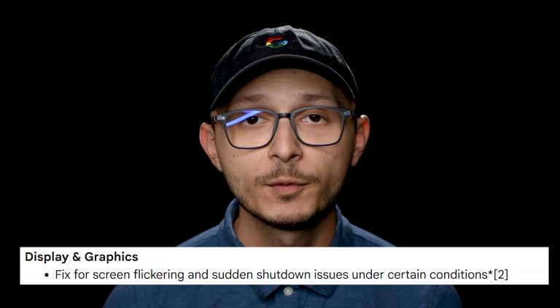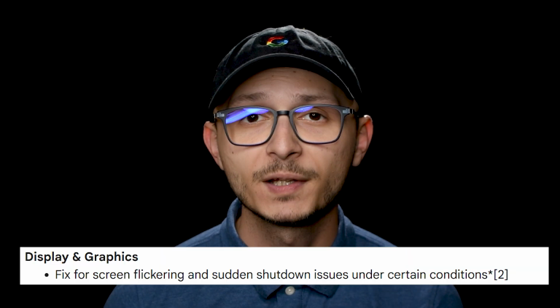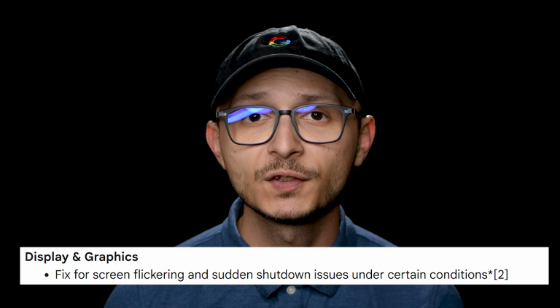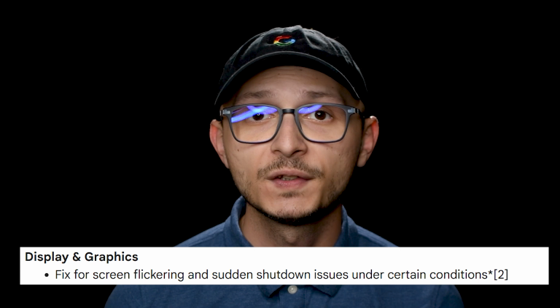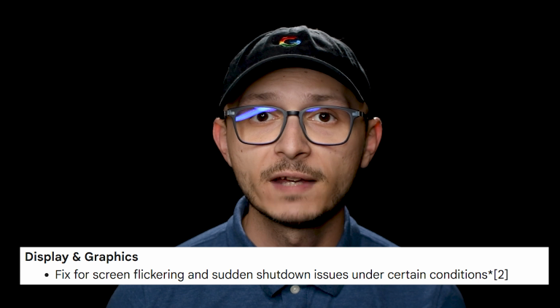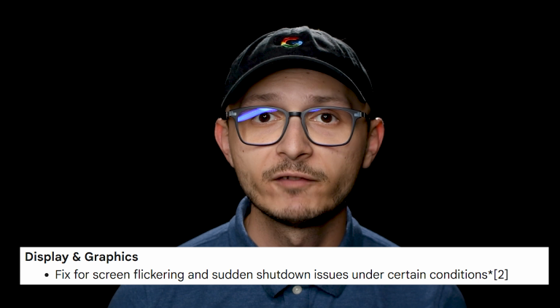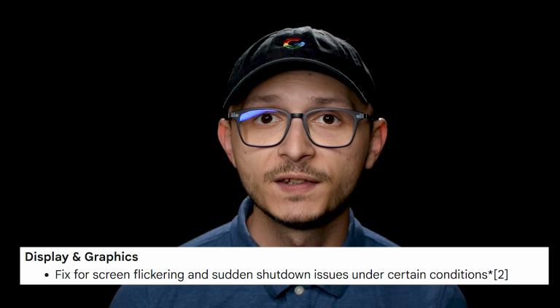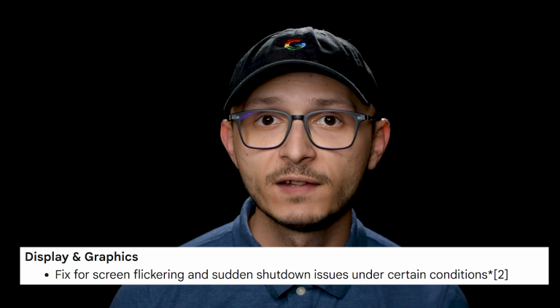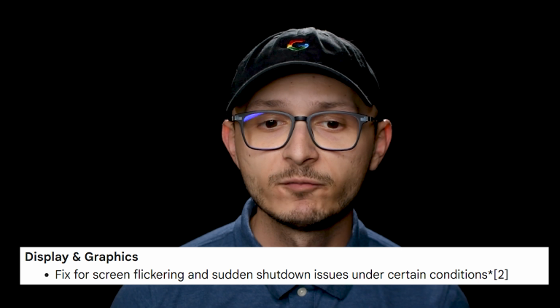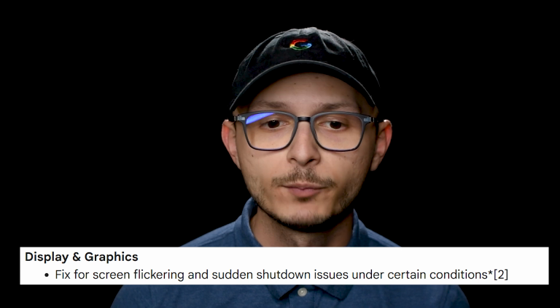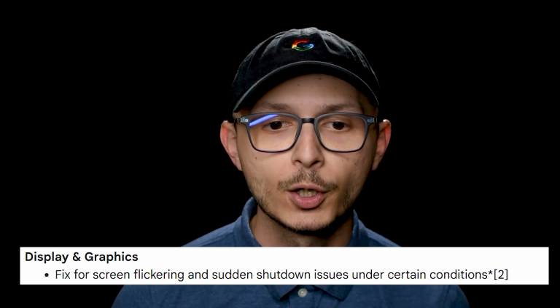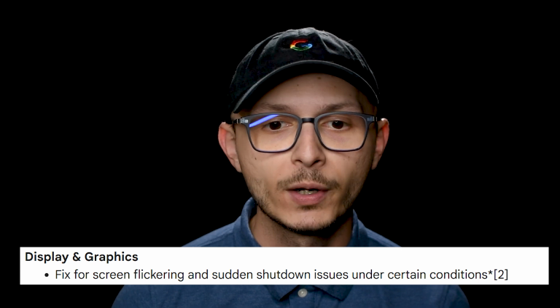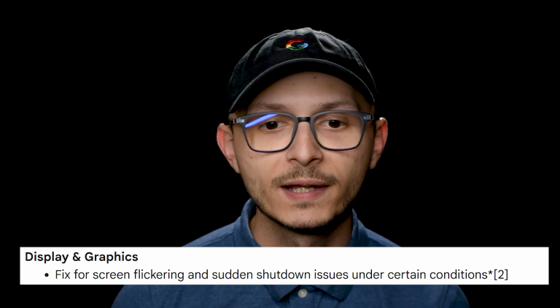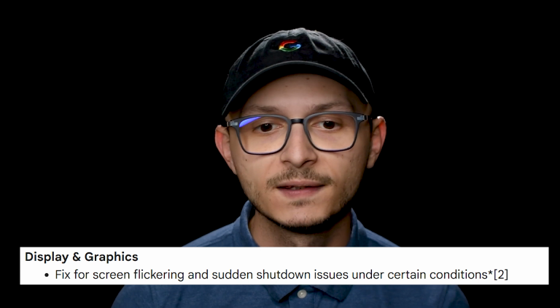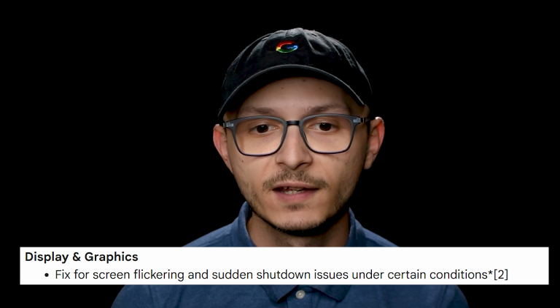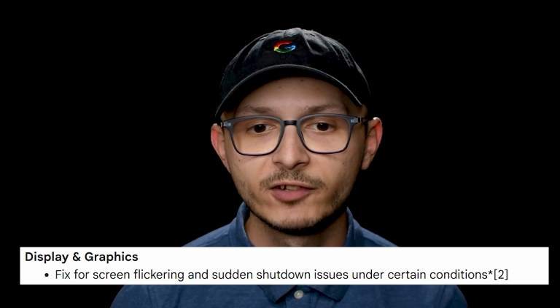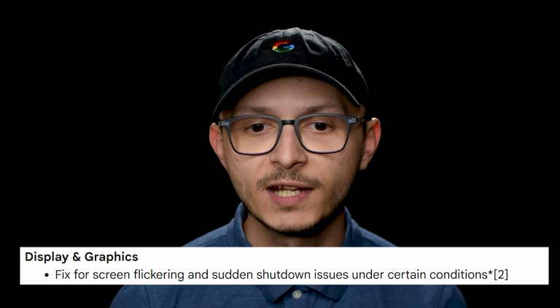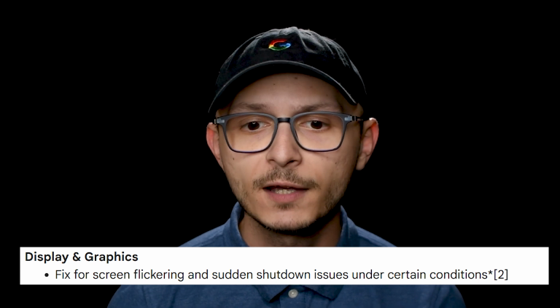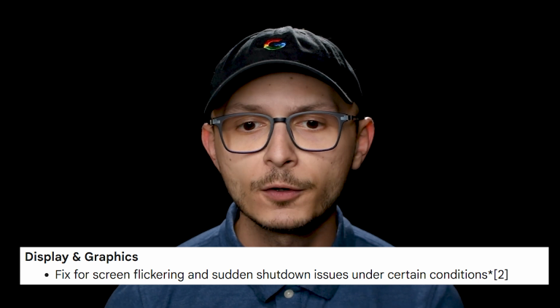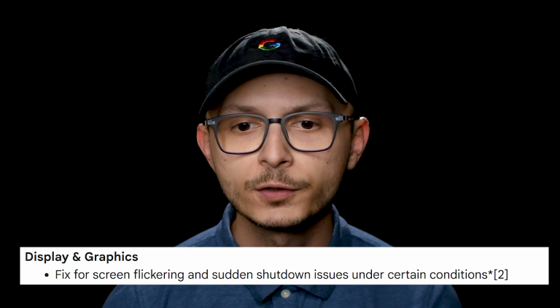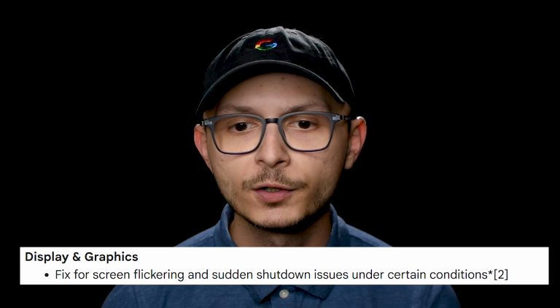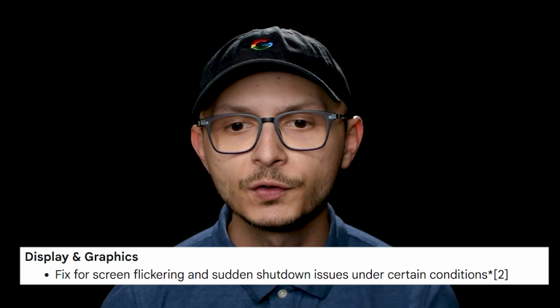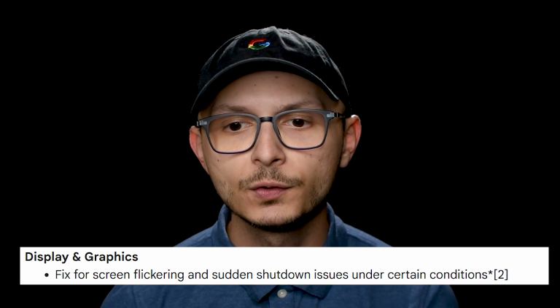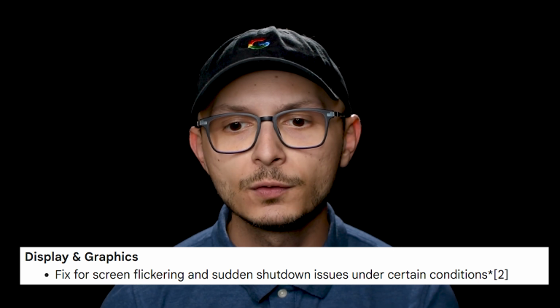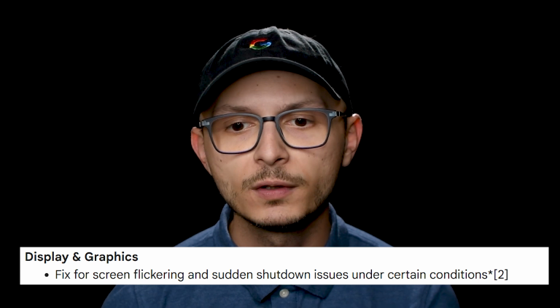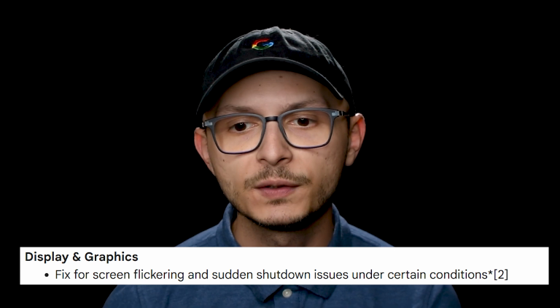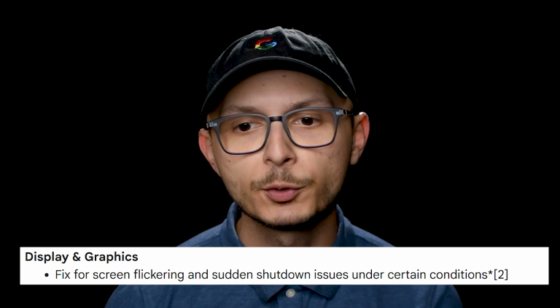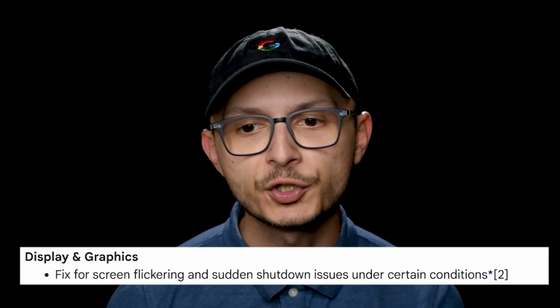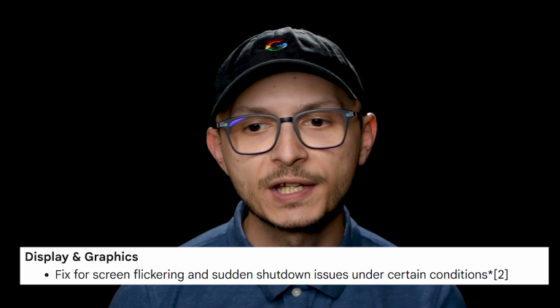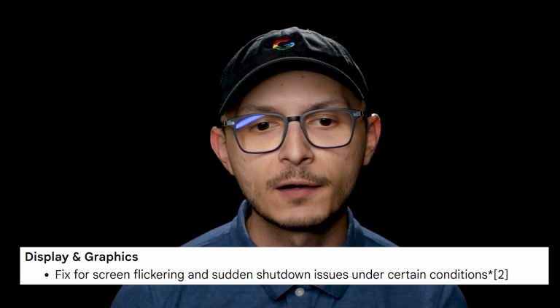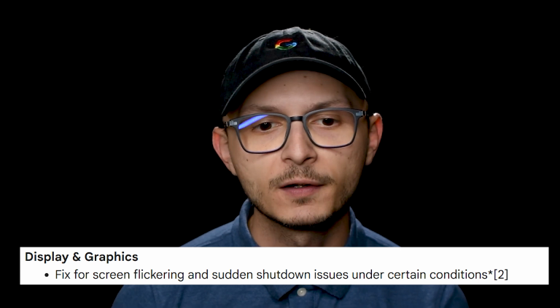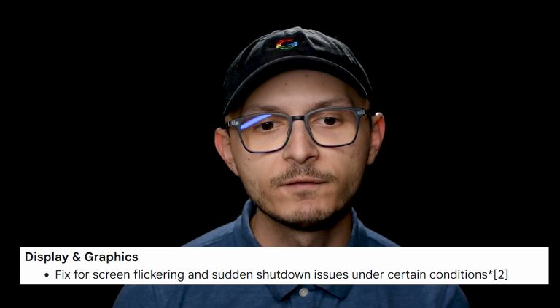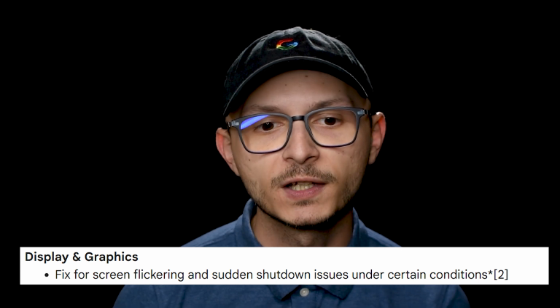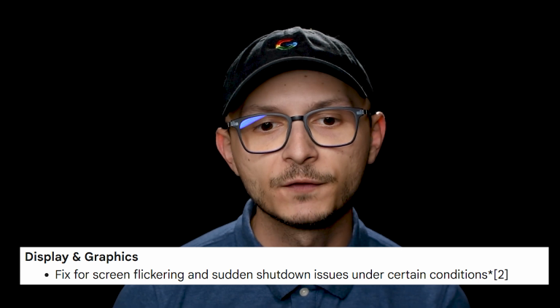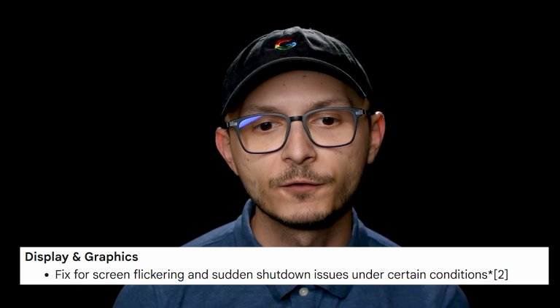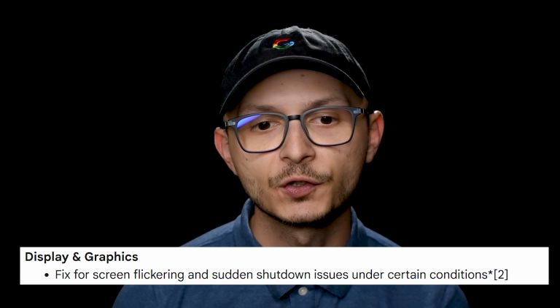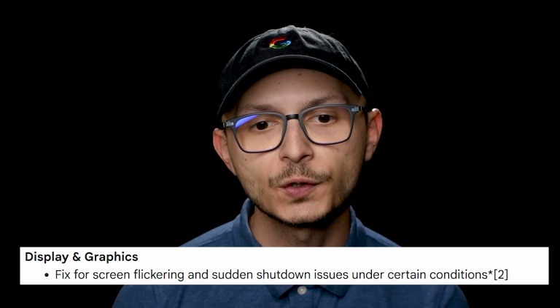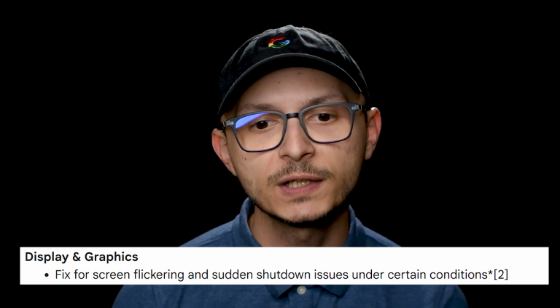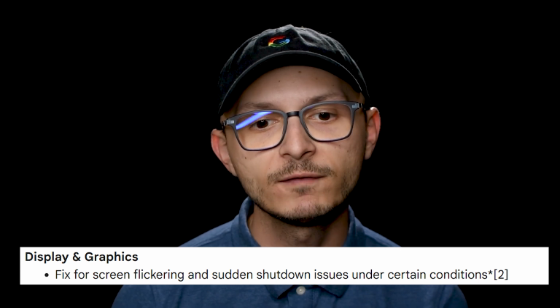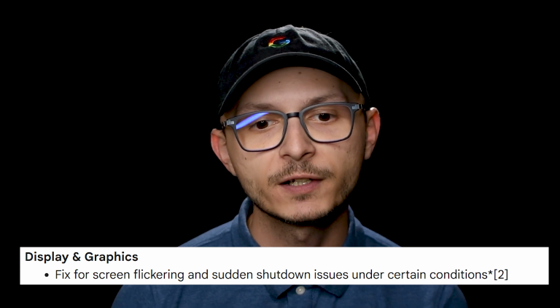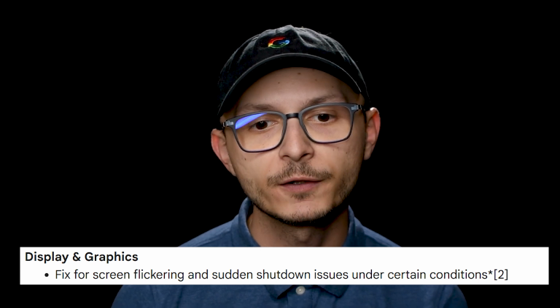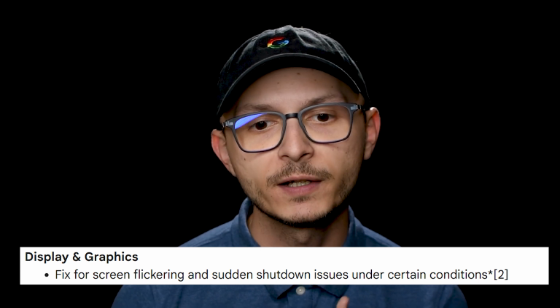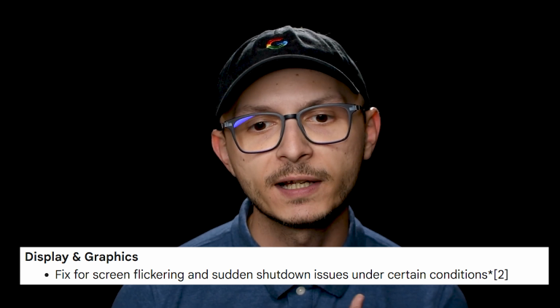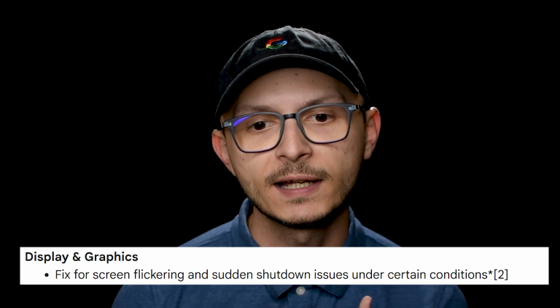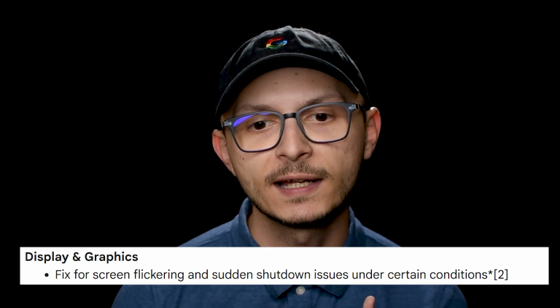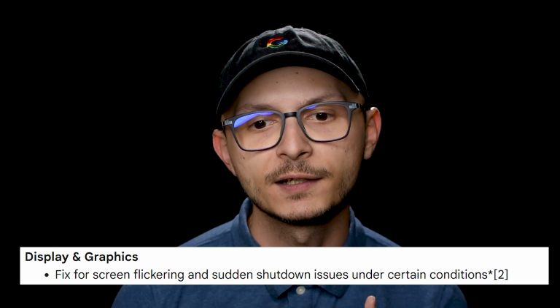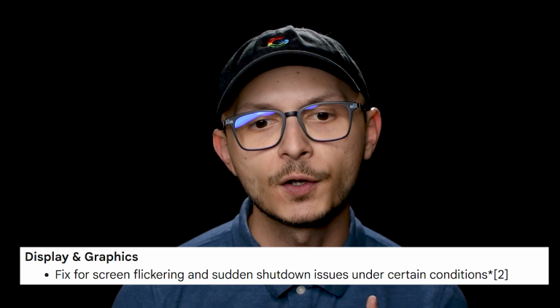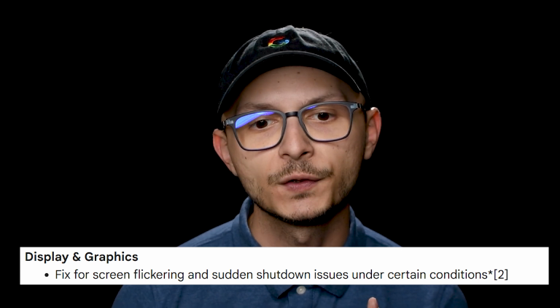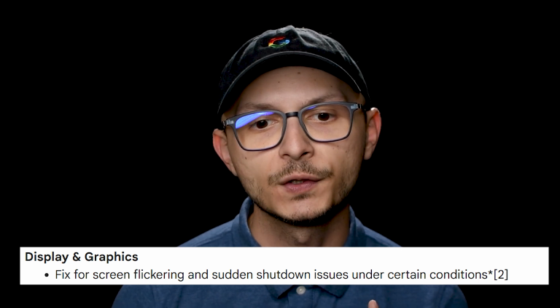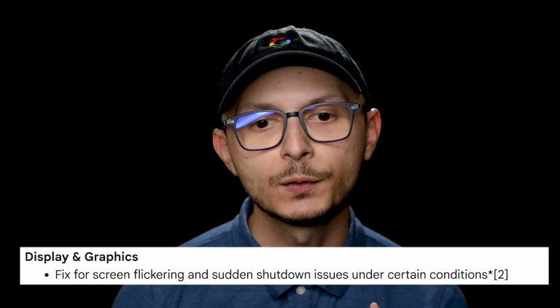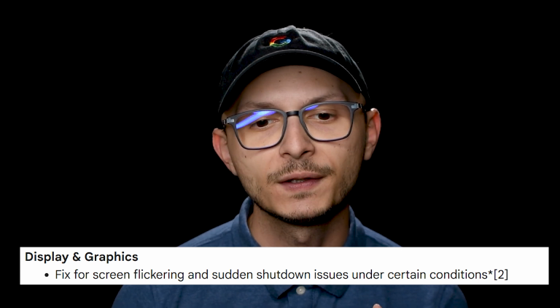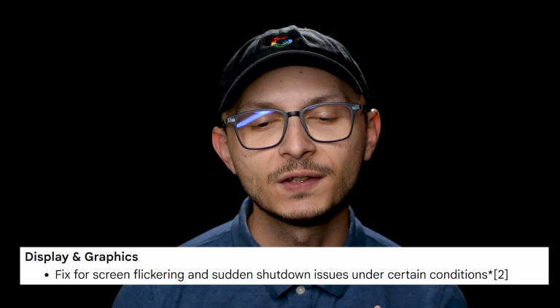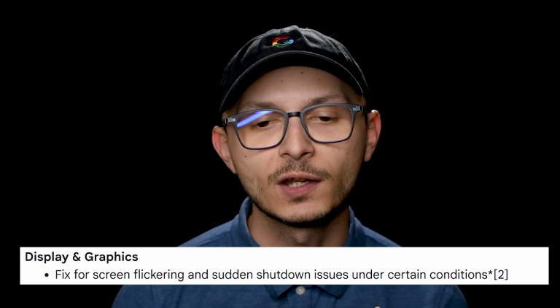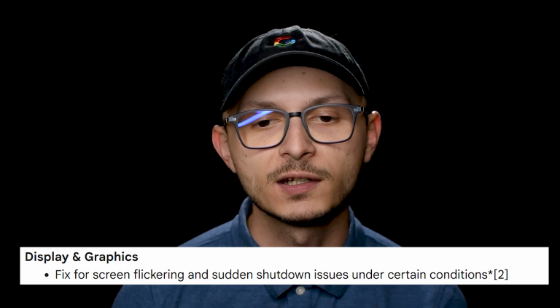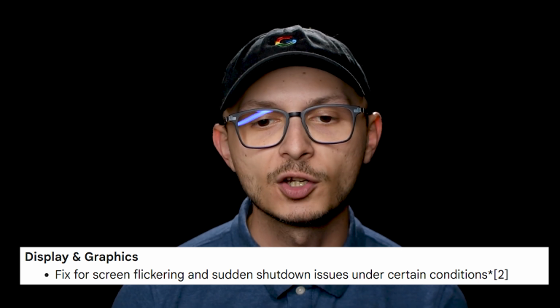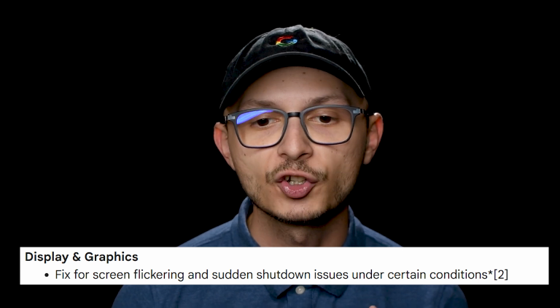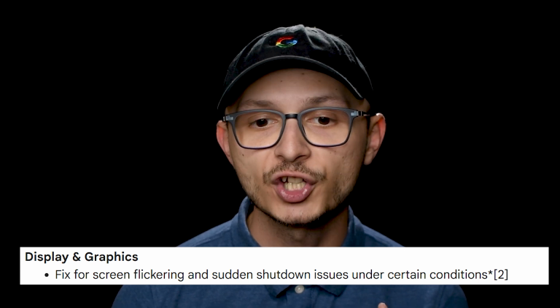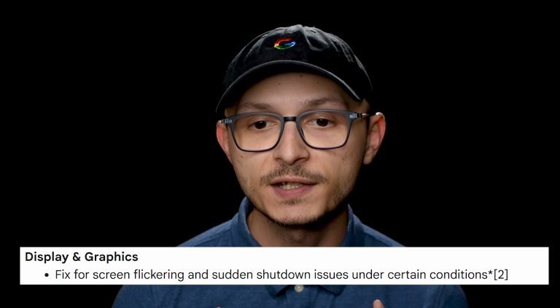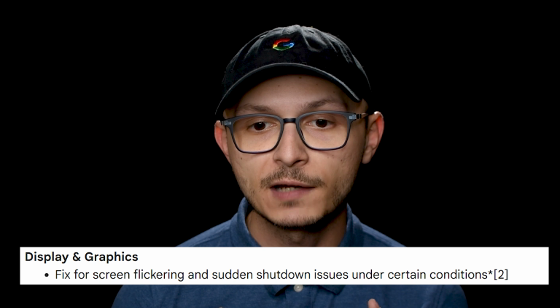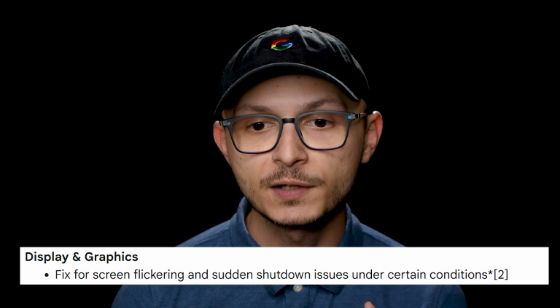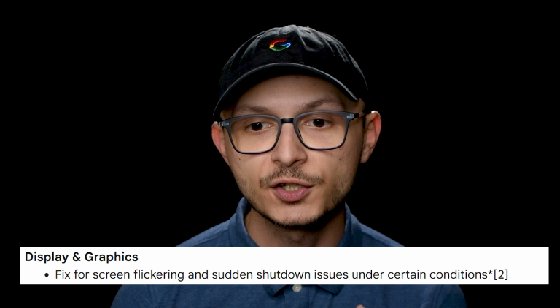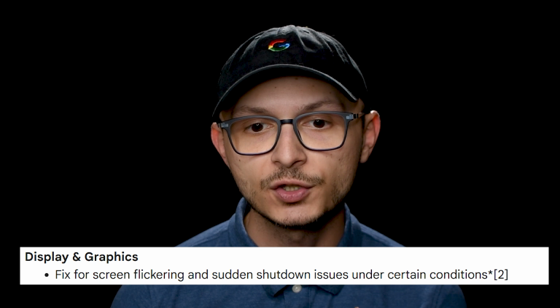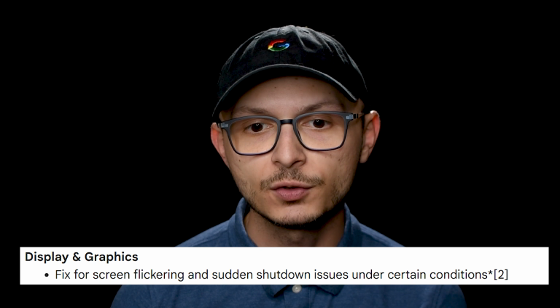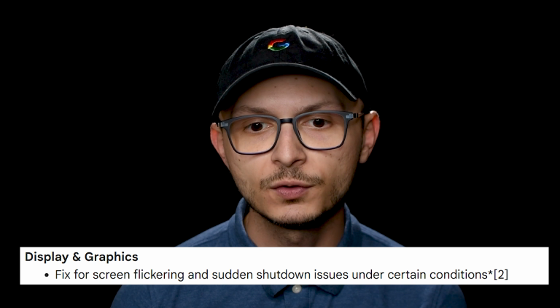For Pixel 7, 7 Pro, and 7a owners, Google is pushing out a fix for screen flickering and also sudden shutdown issues.